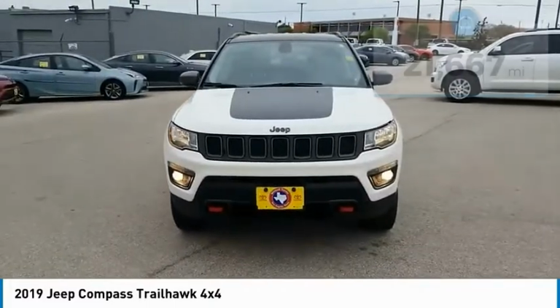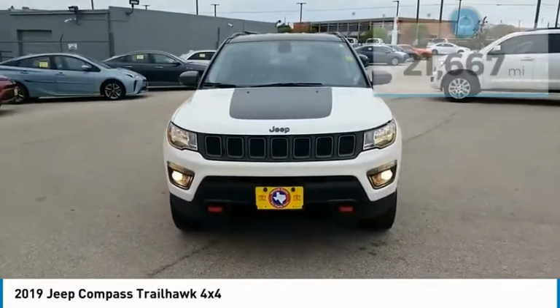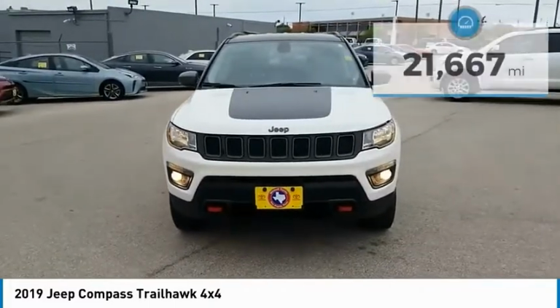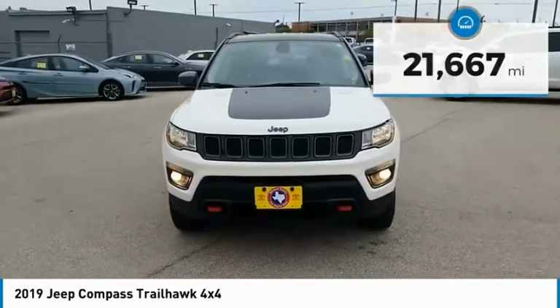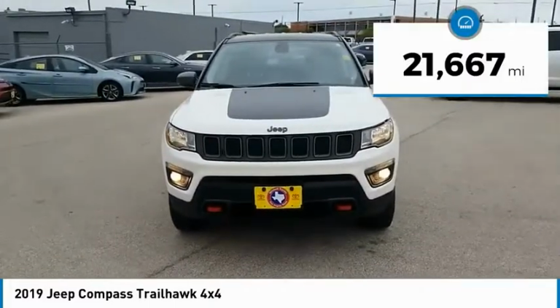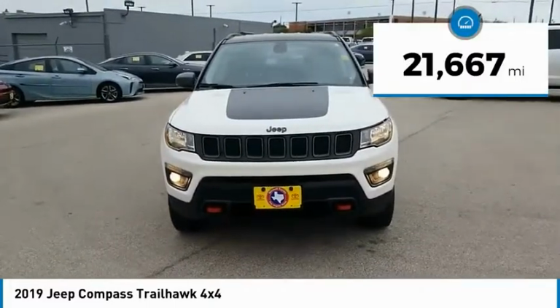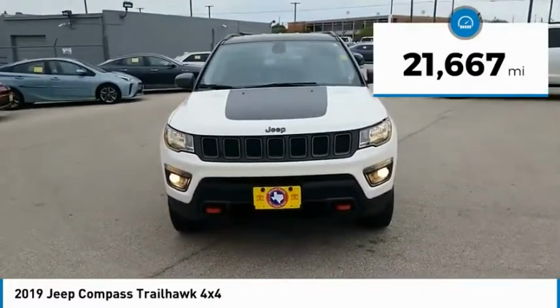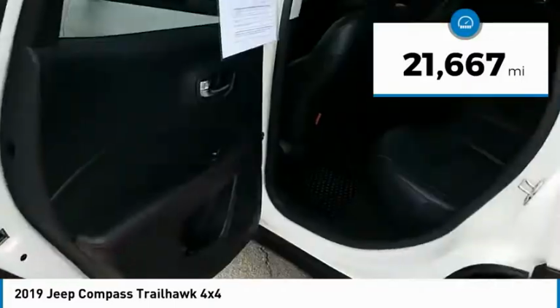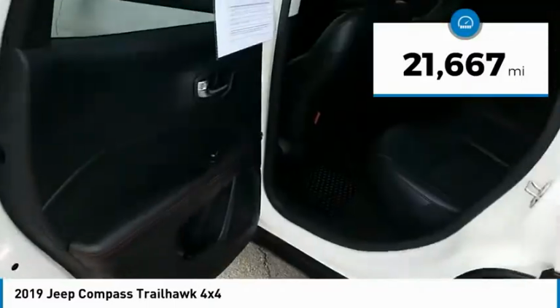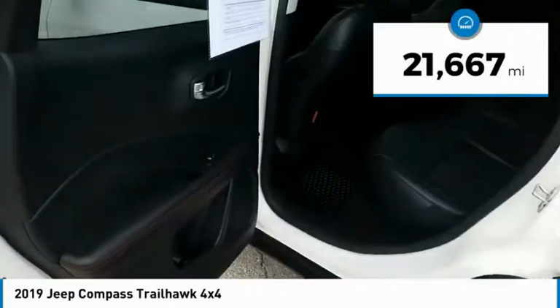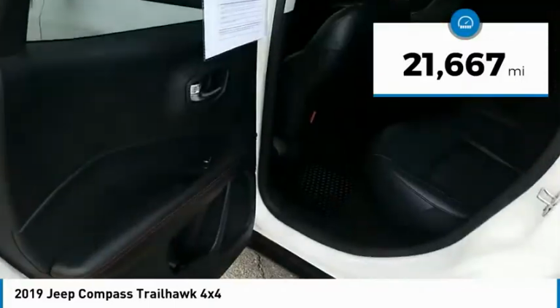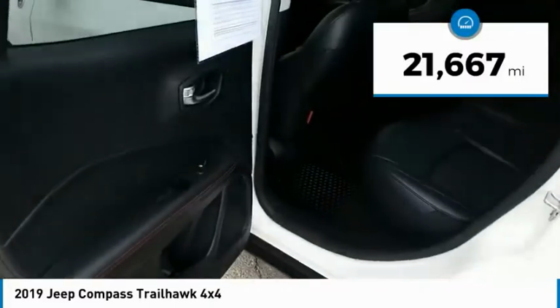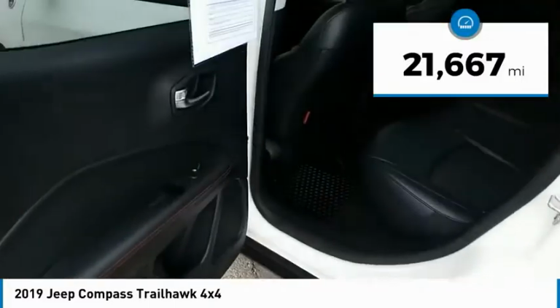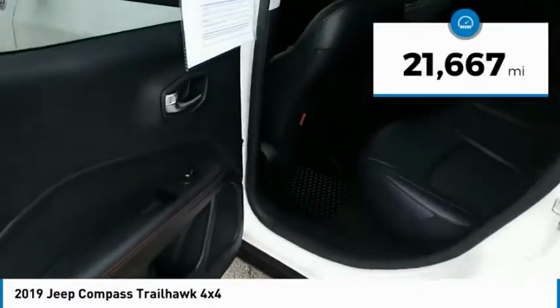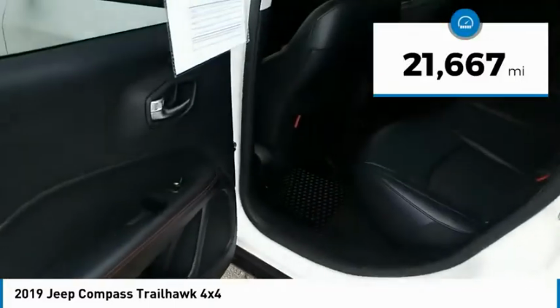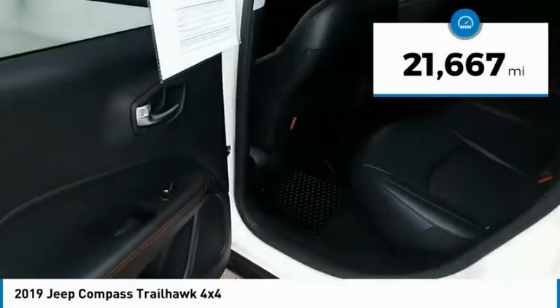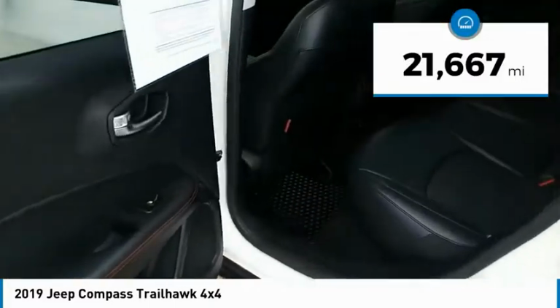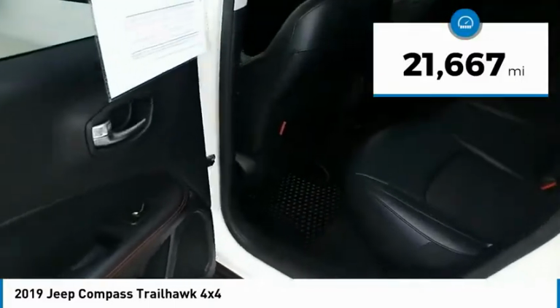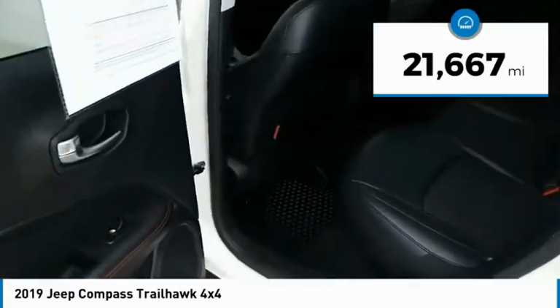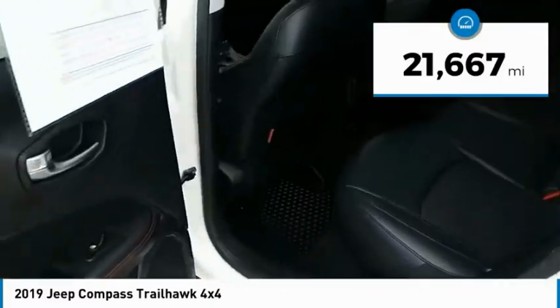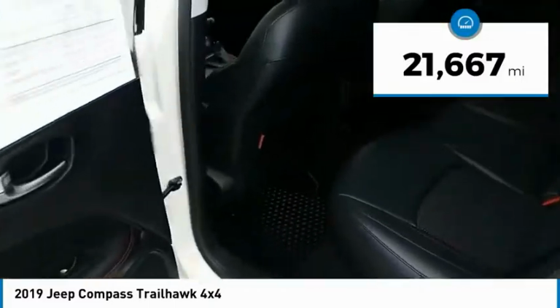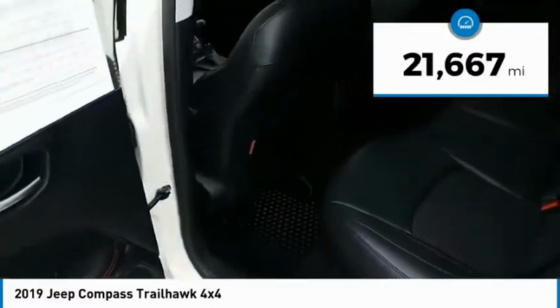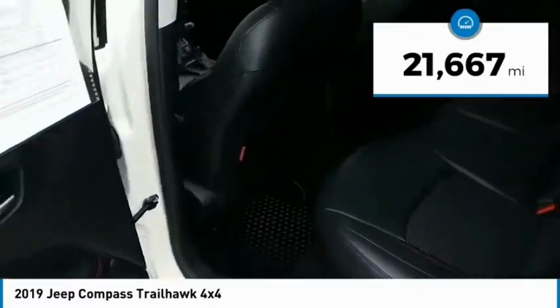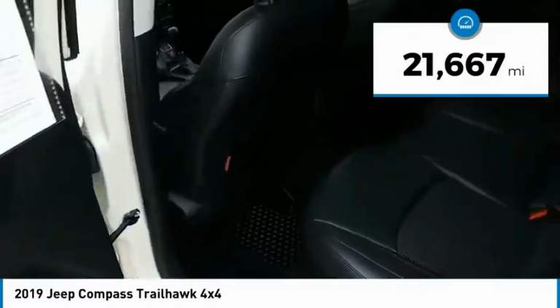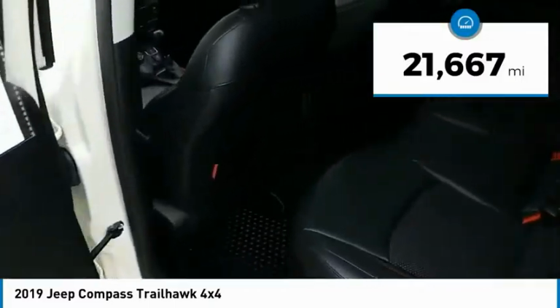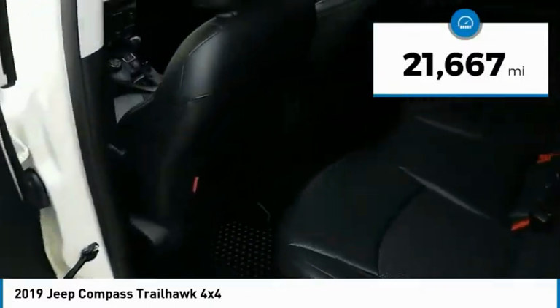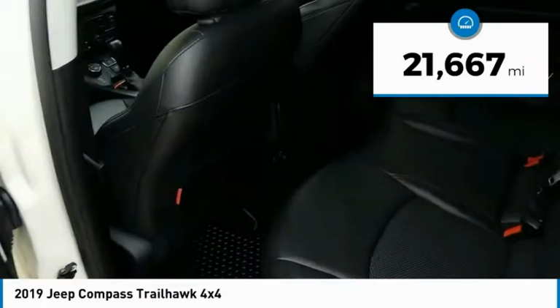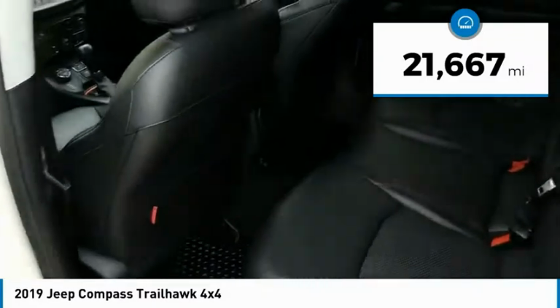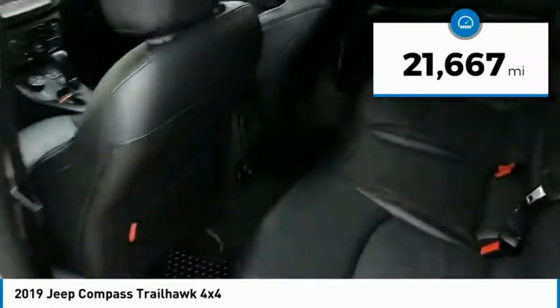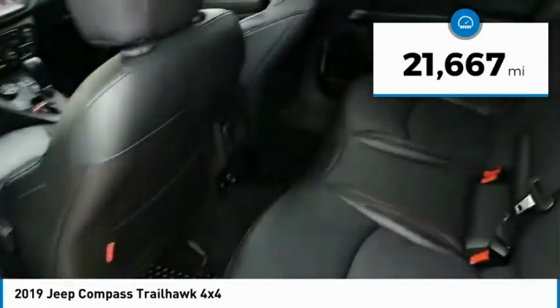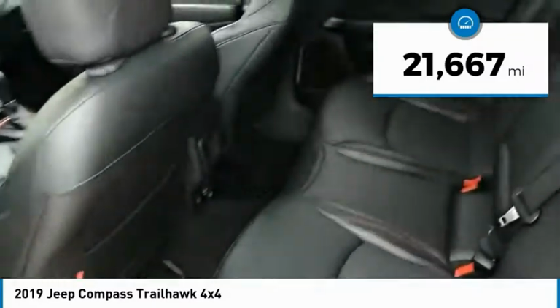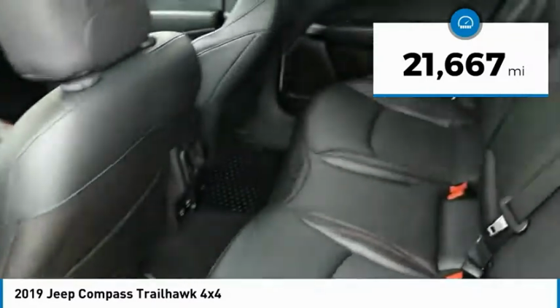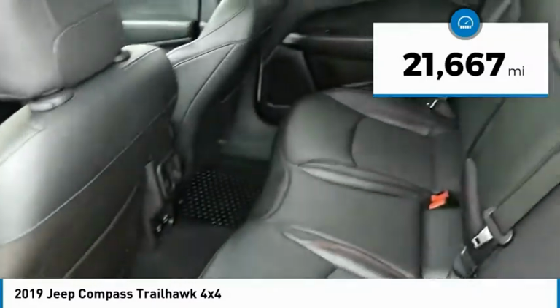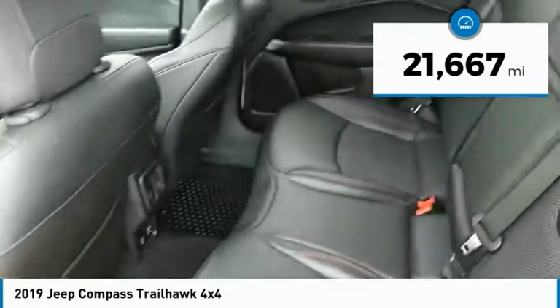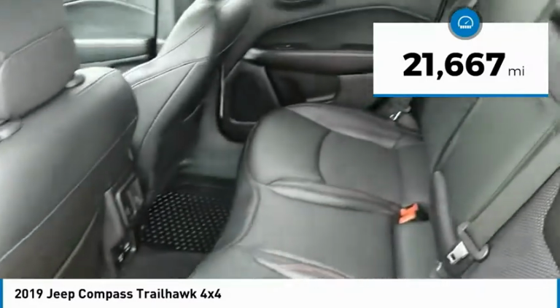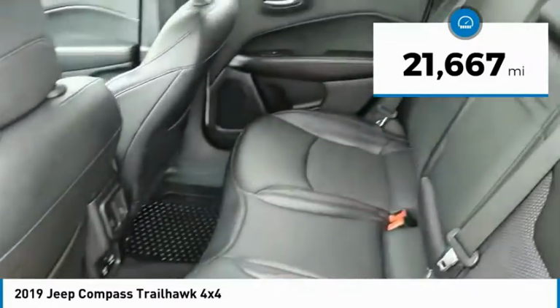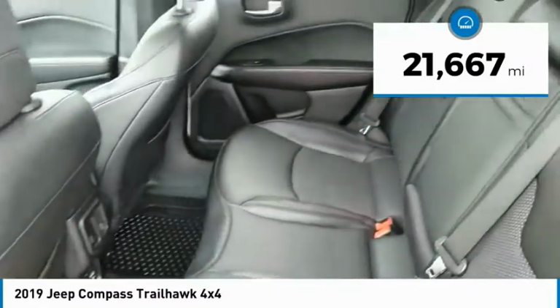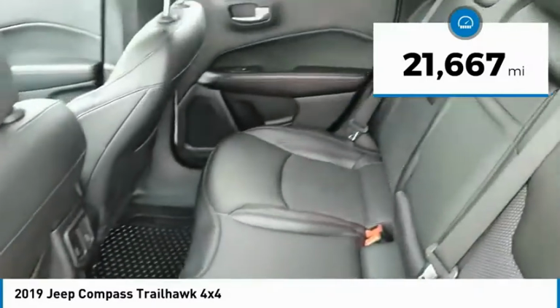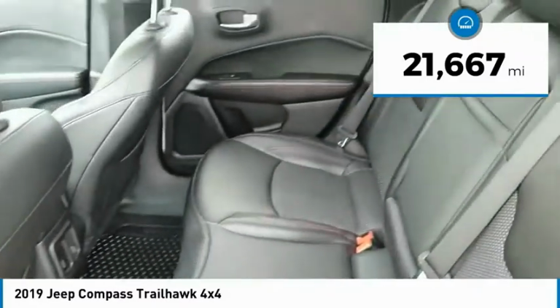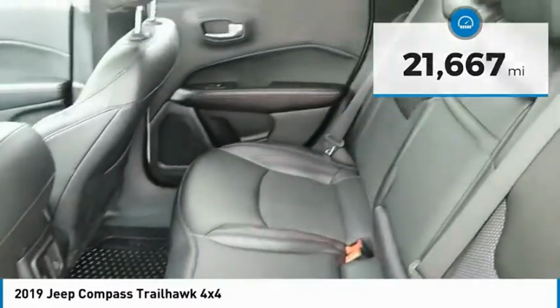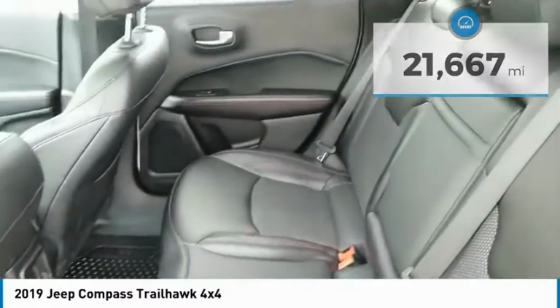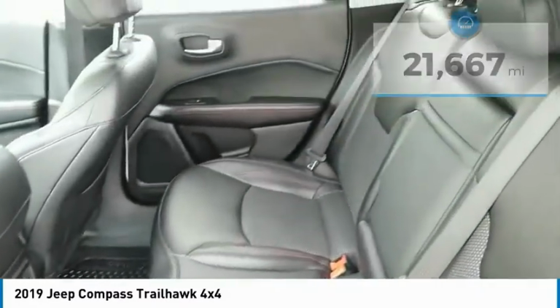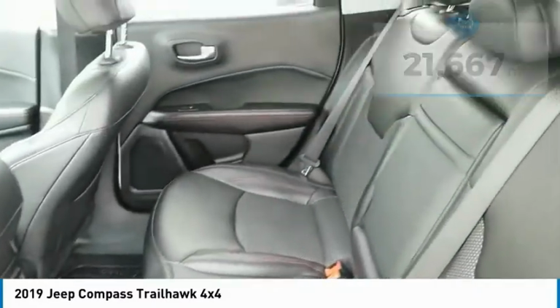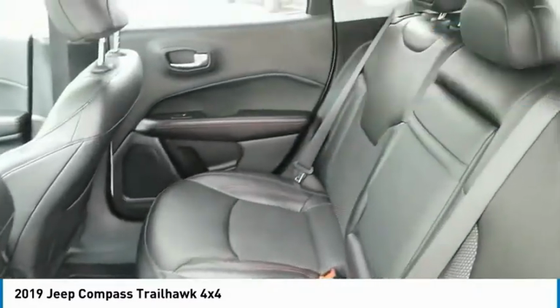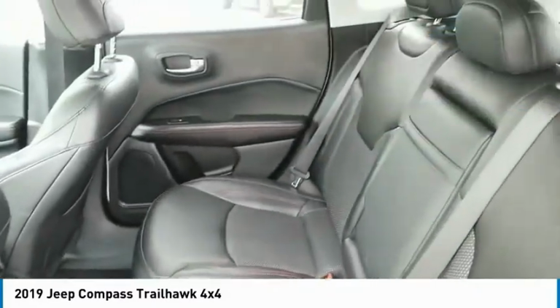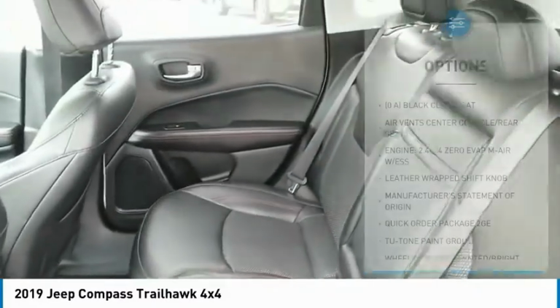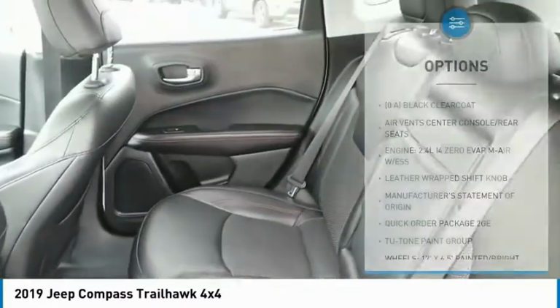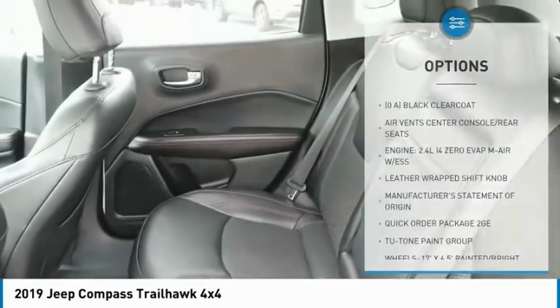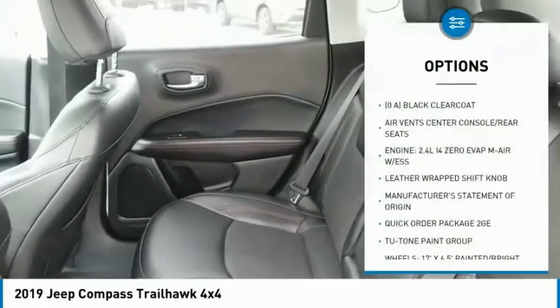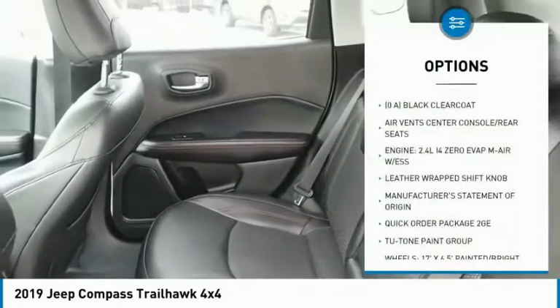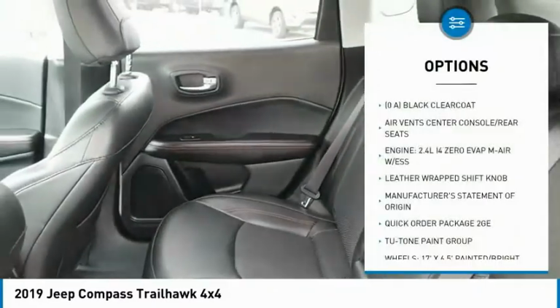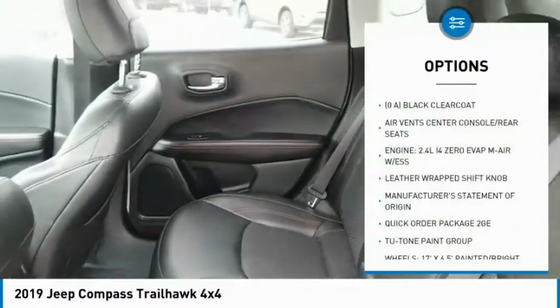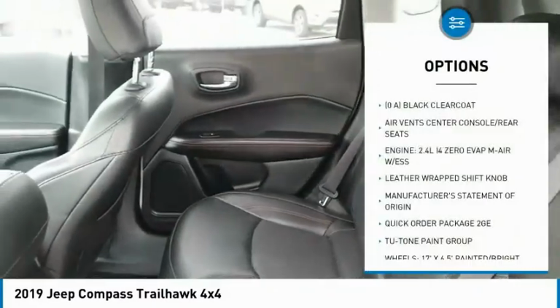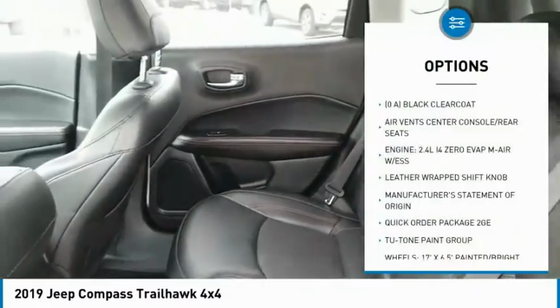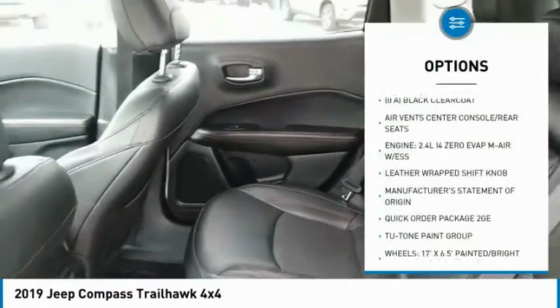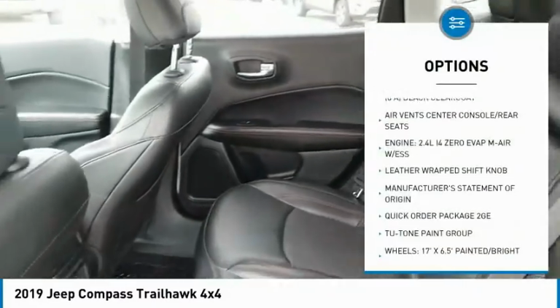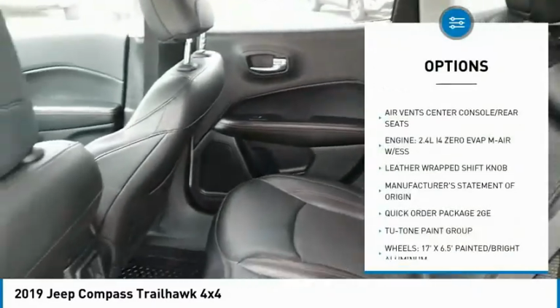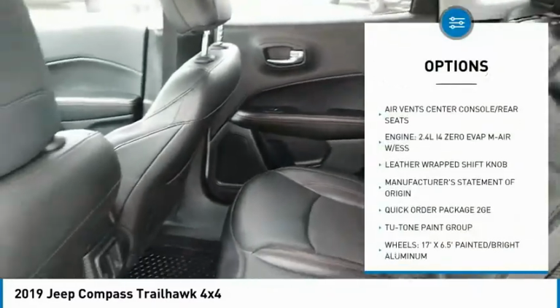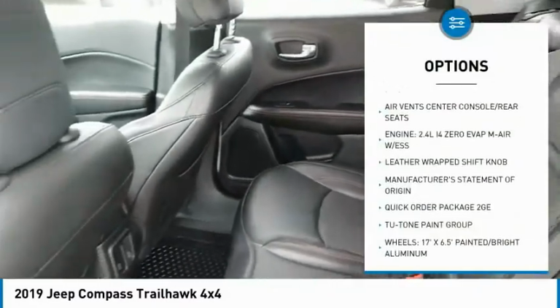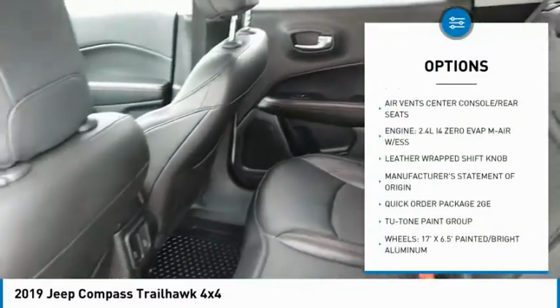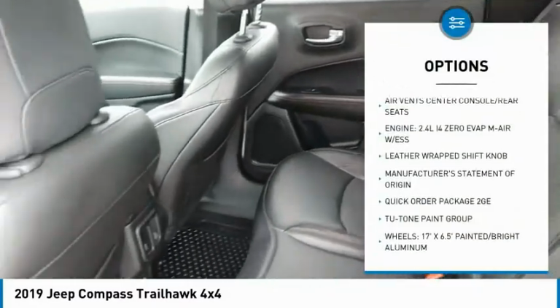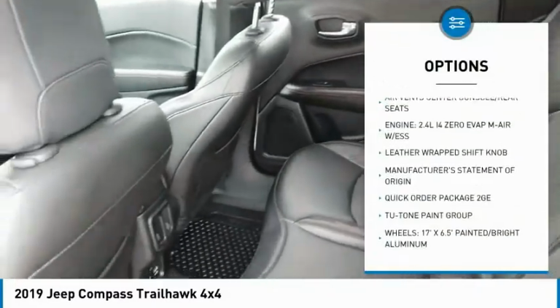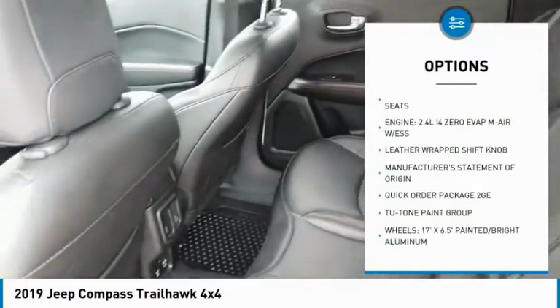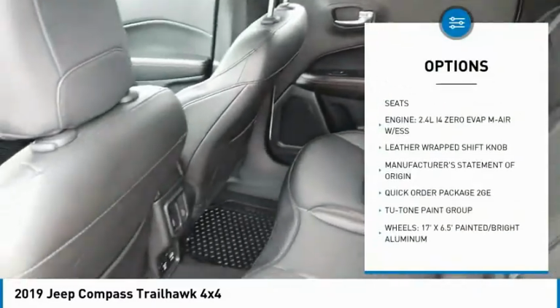This vehicle has less than 25,000 miles. This beauty will make even your house keys jealous. Drive it today.